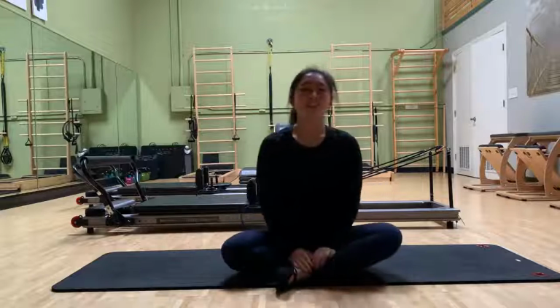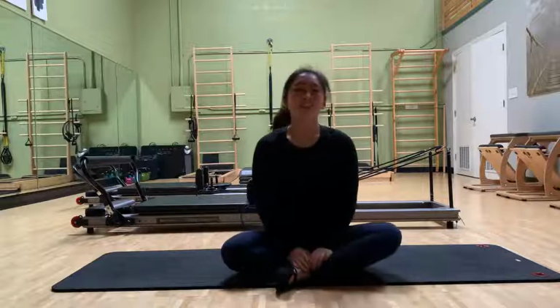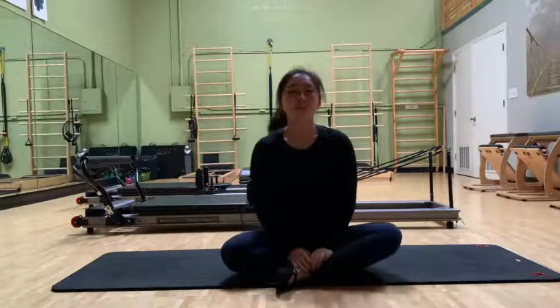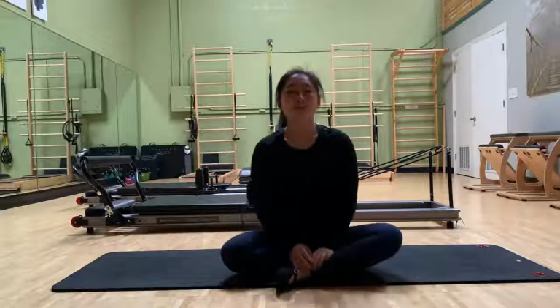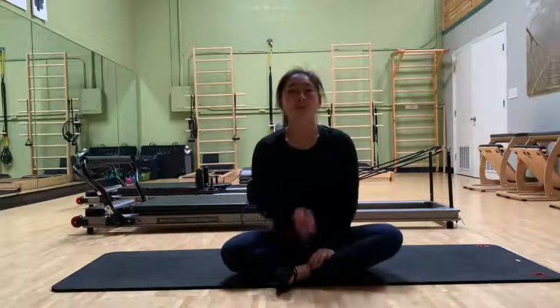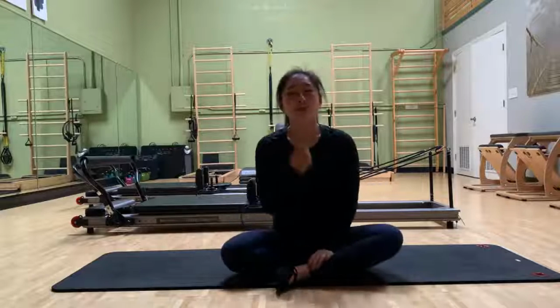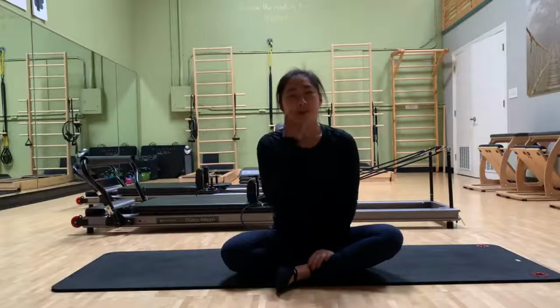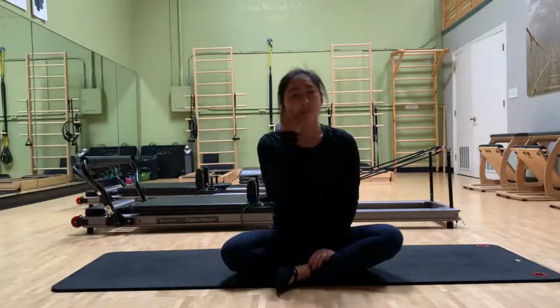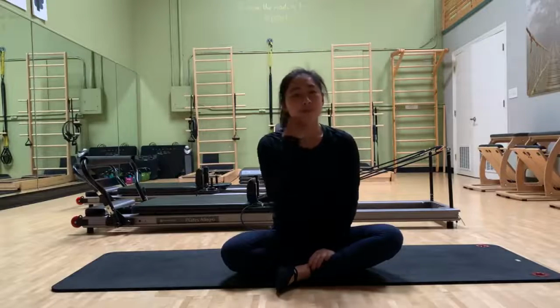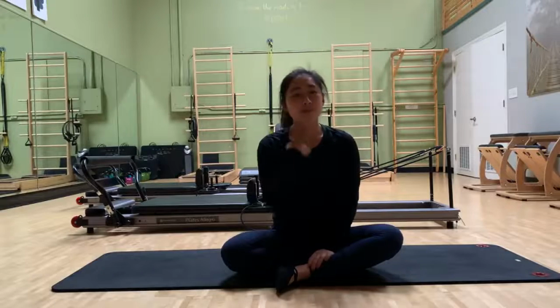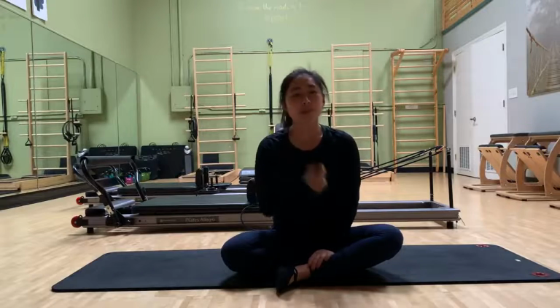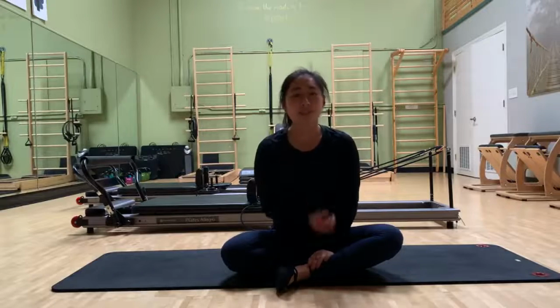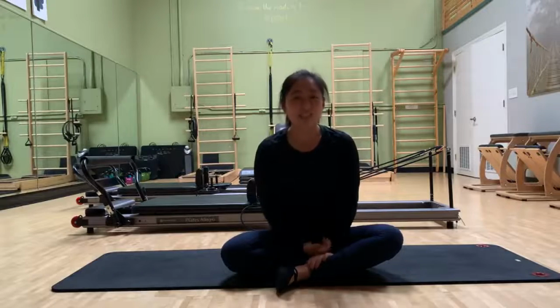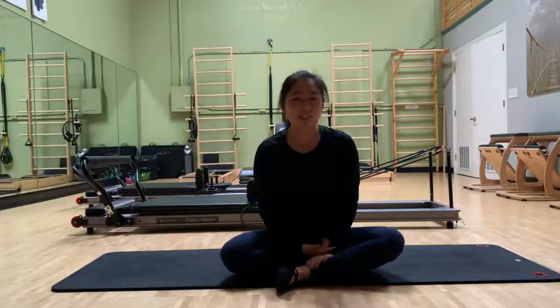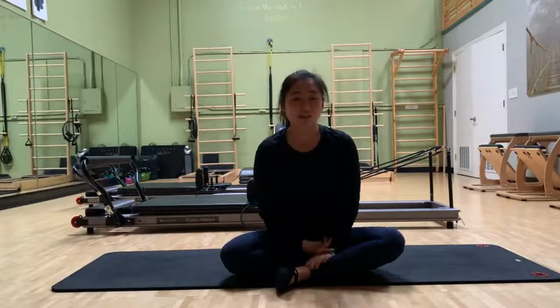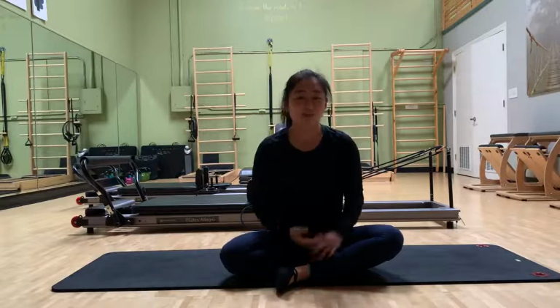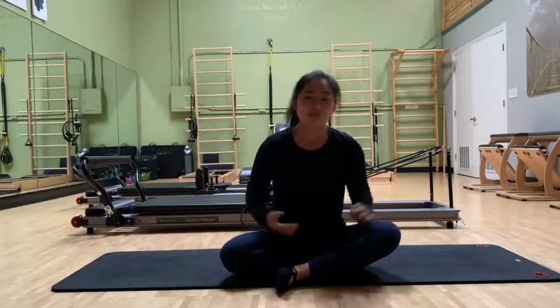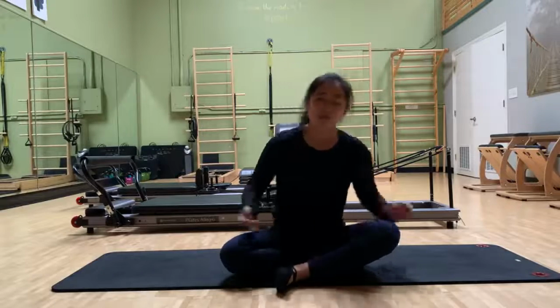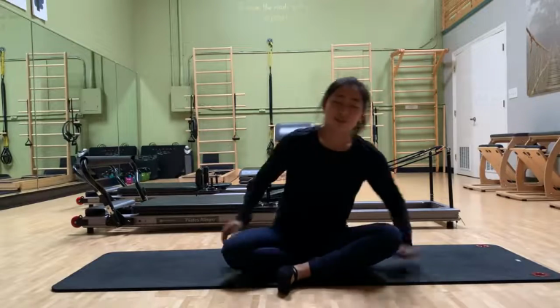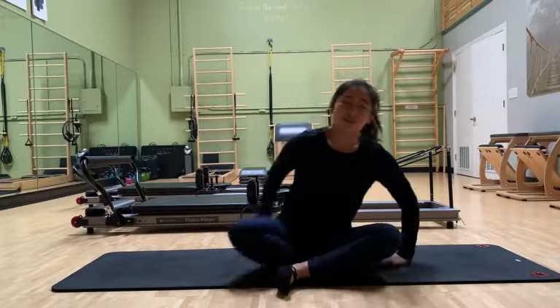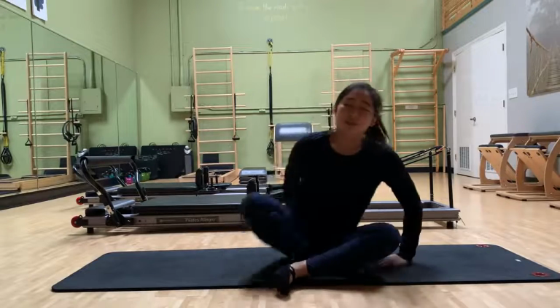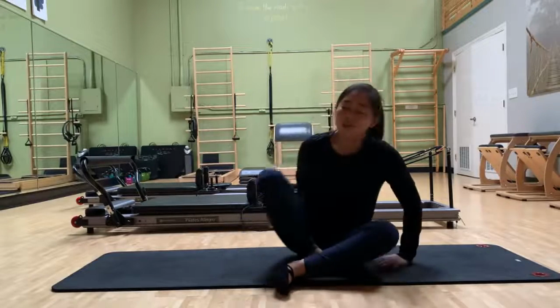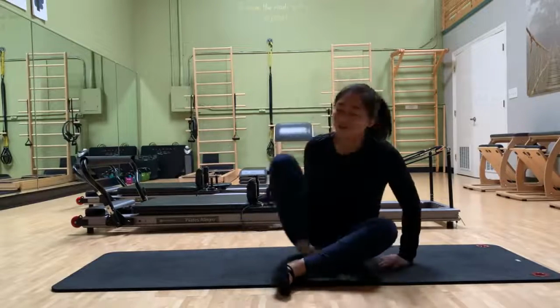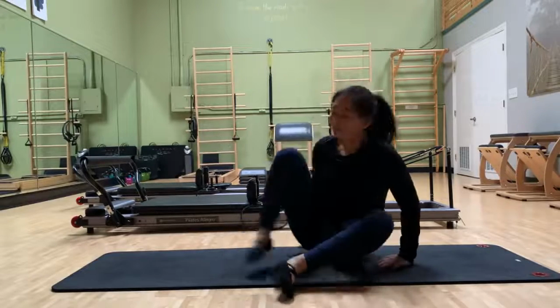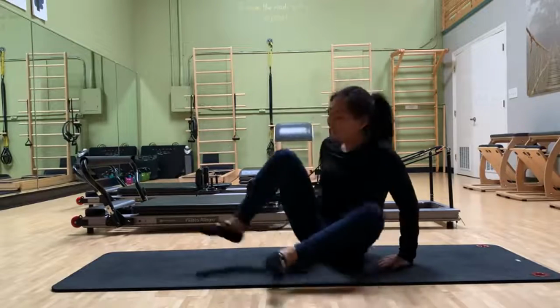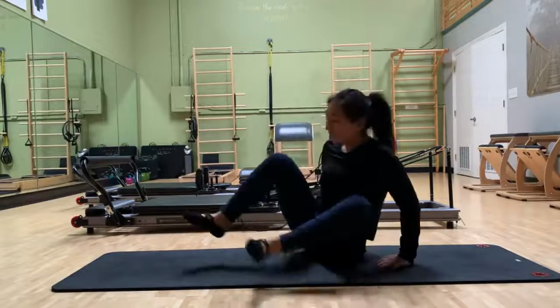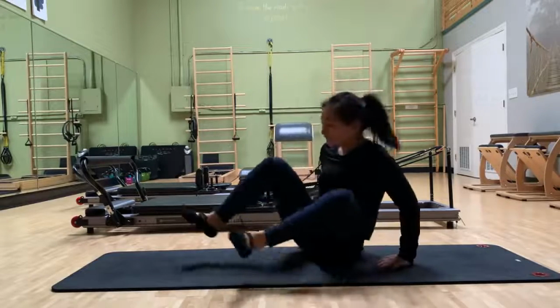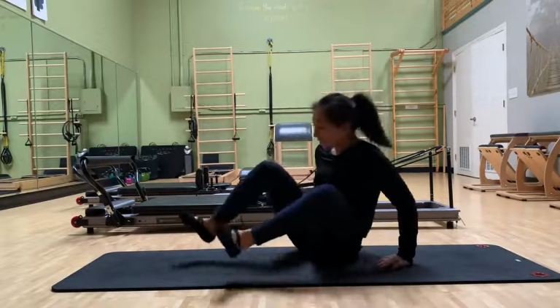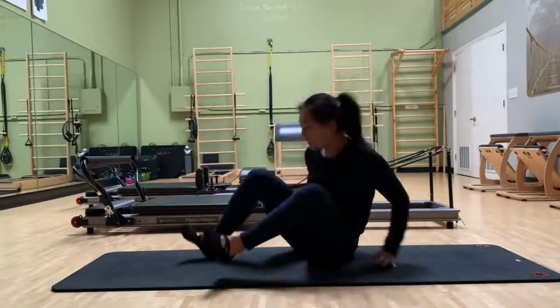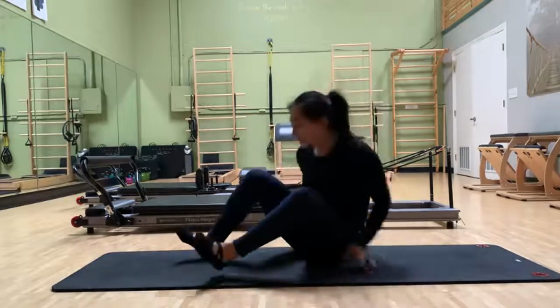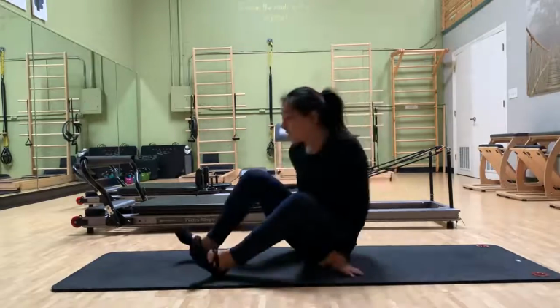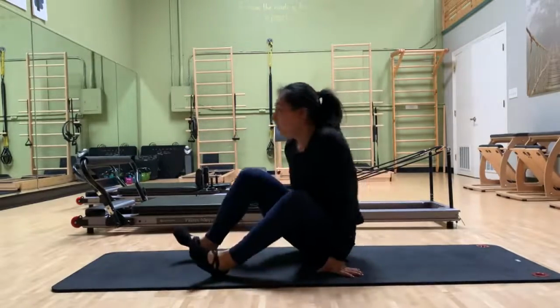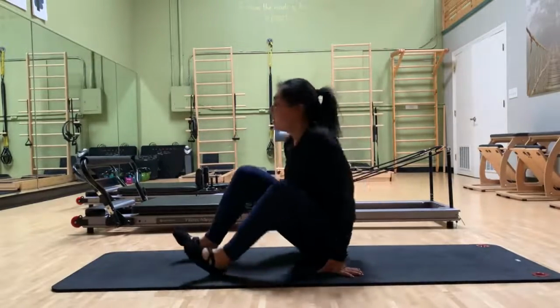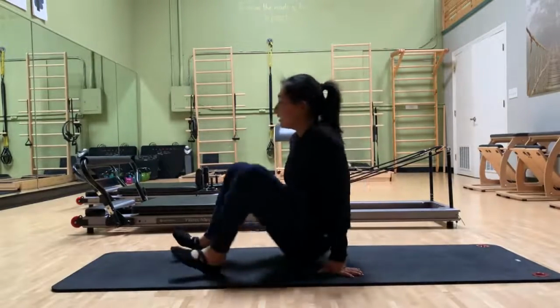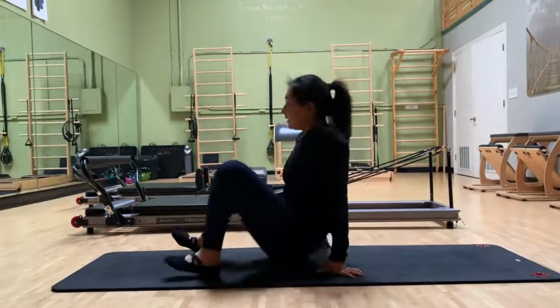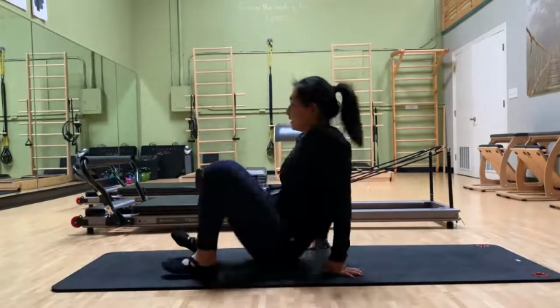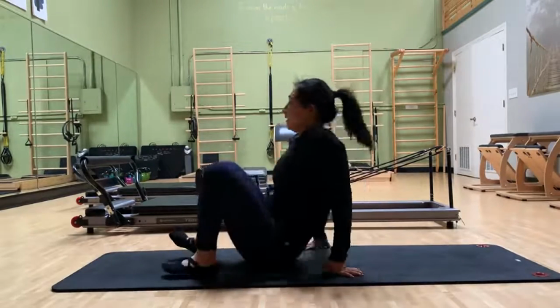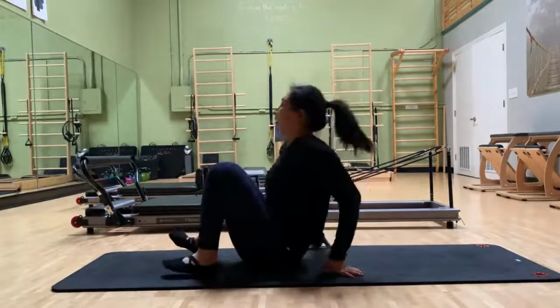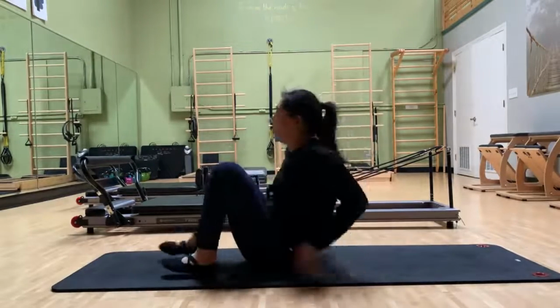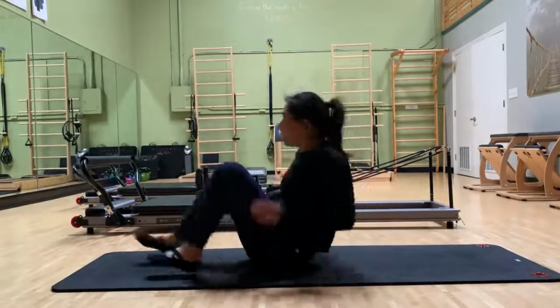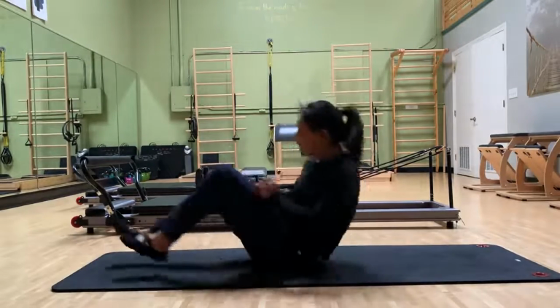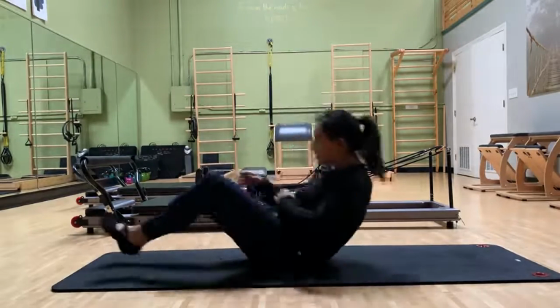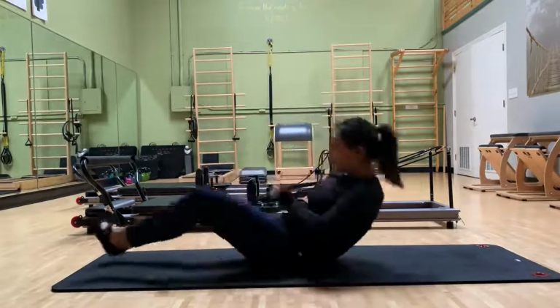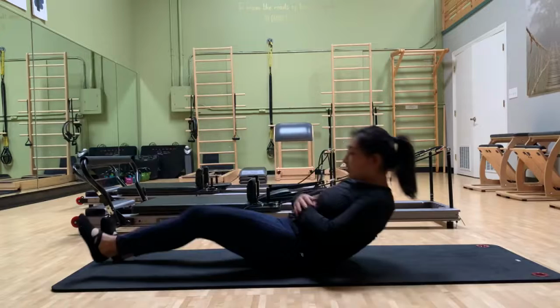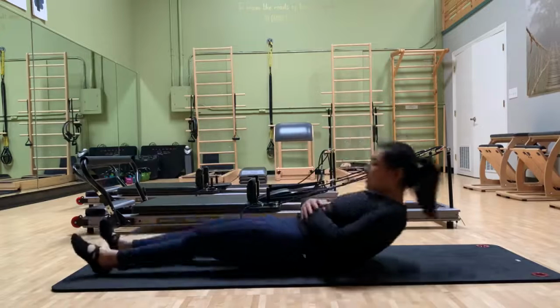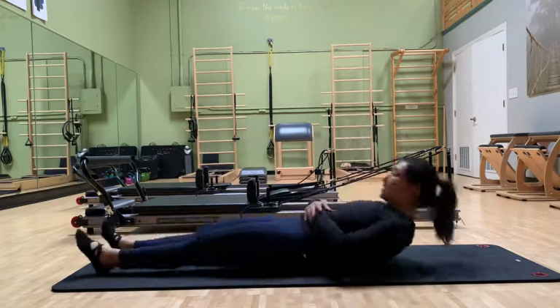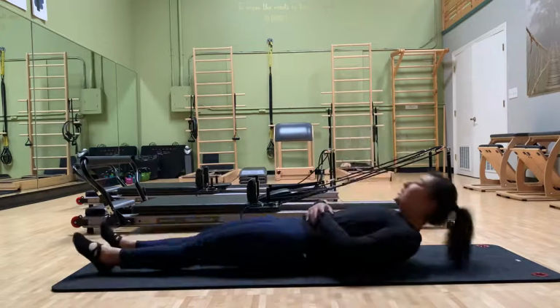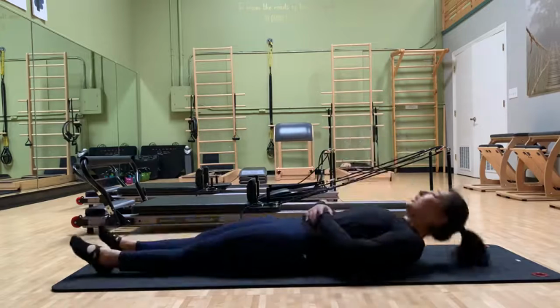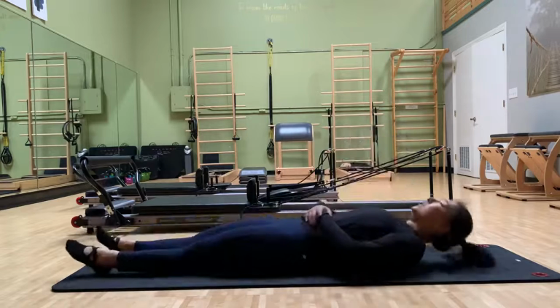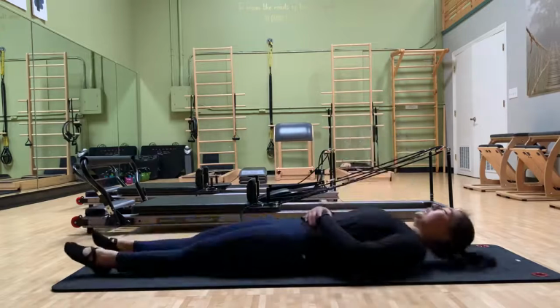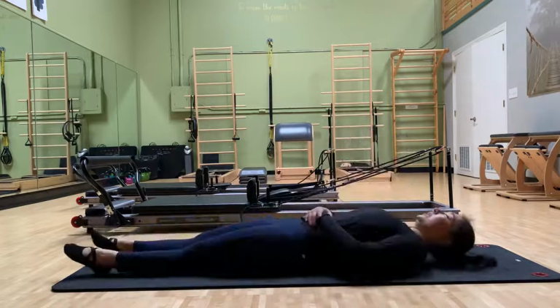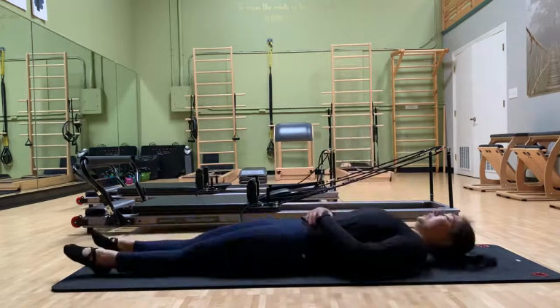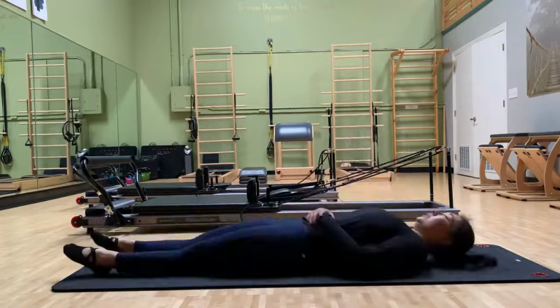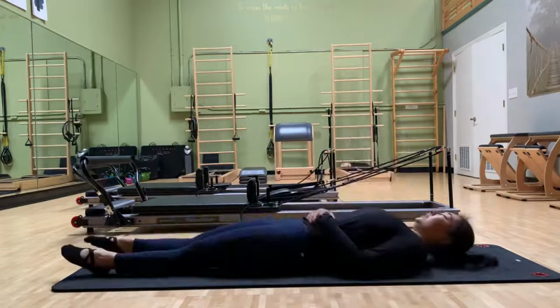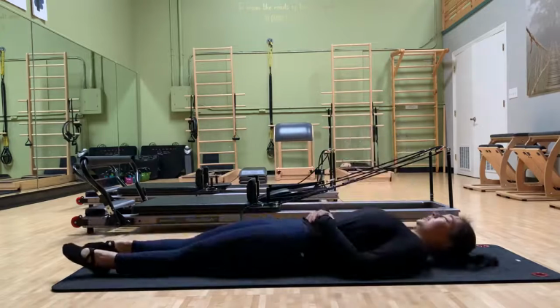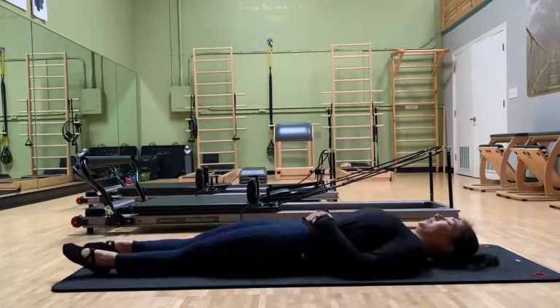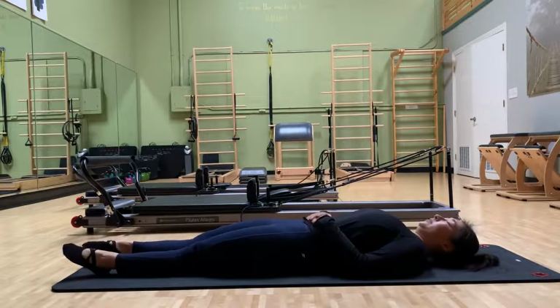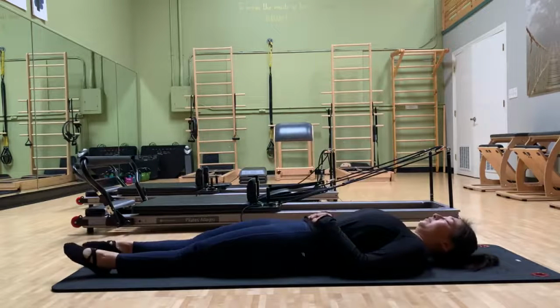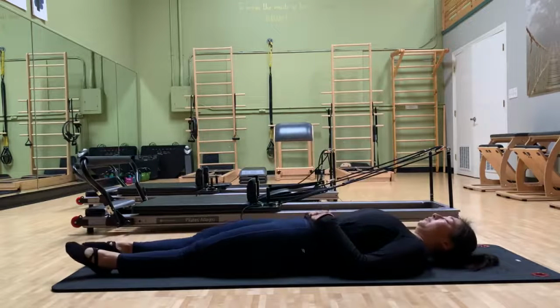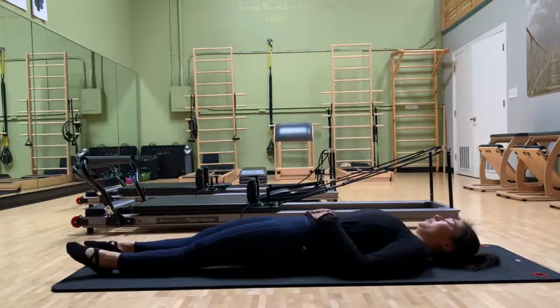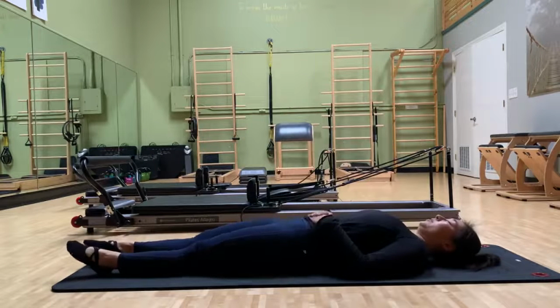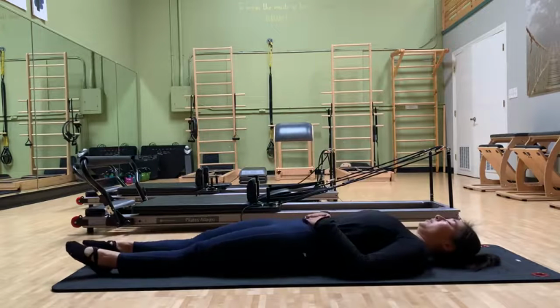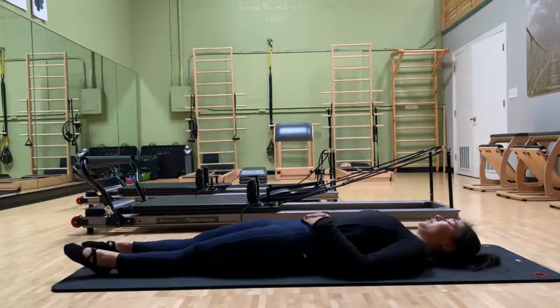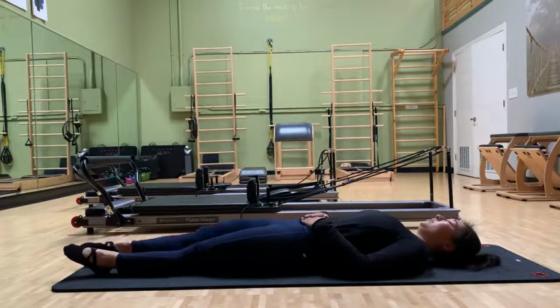Hello, we're going to be doing leg circles. Lie on your back. Legs are extended from here.